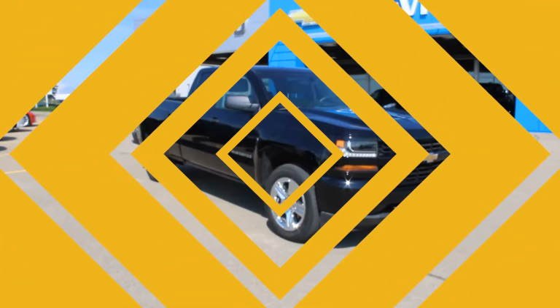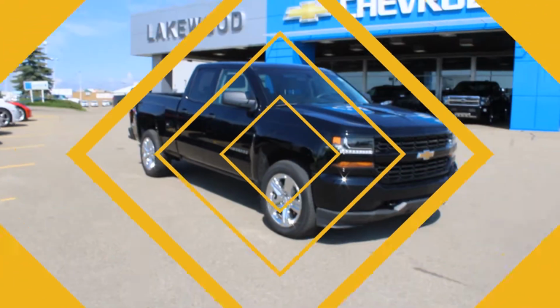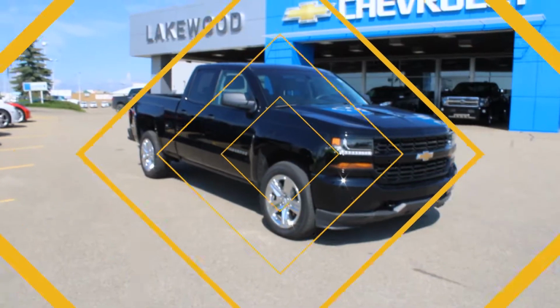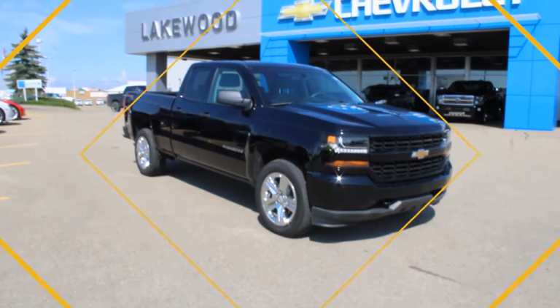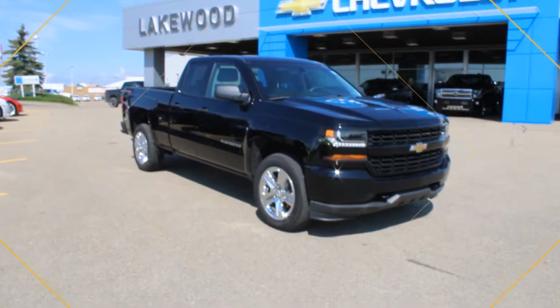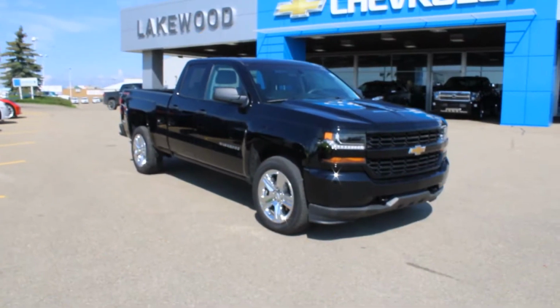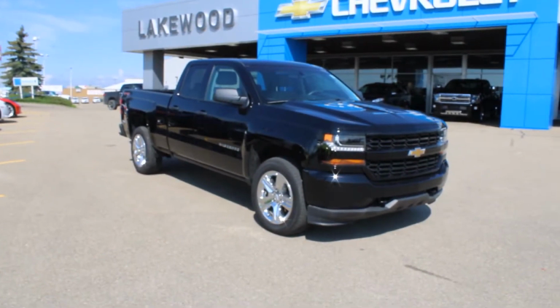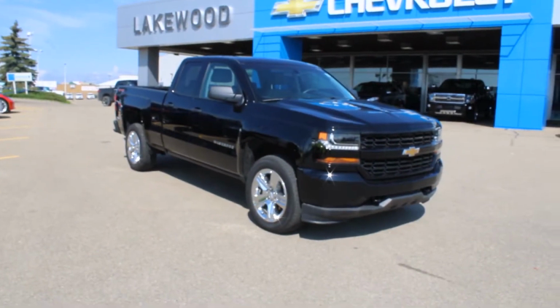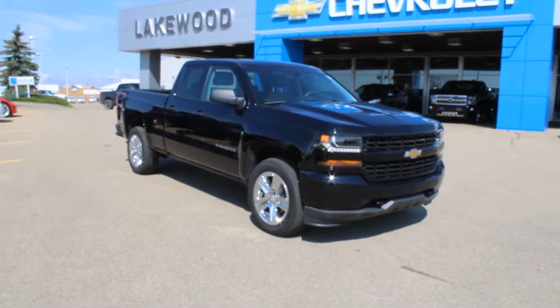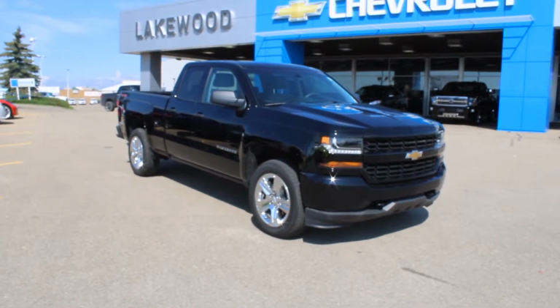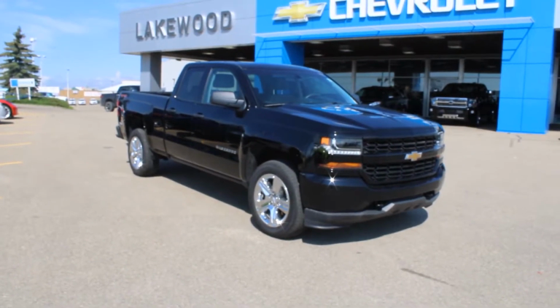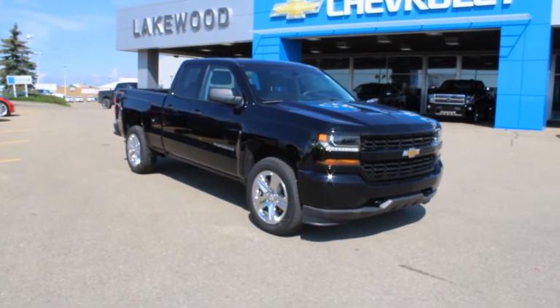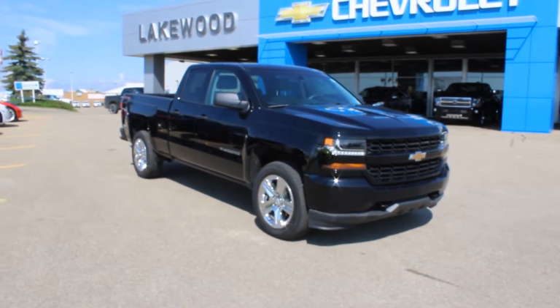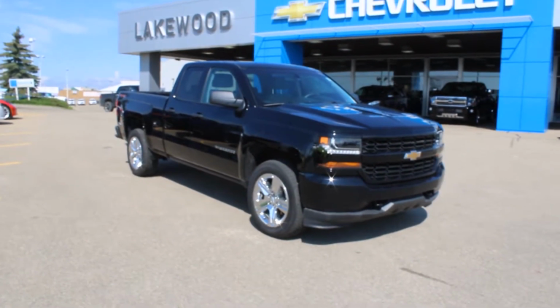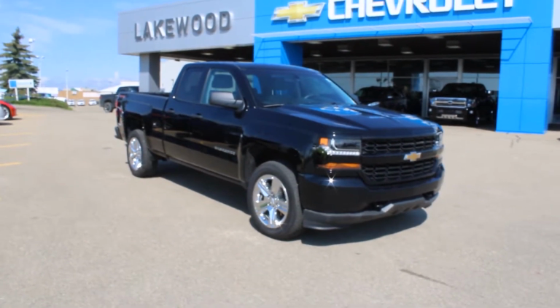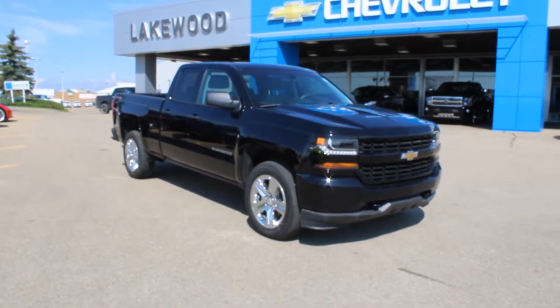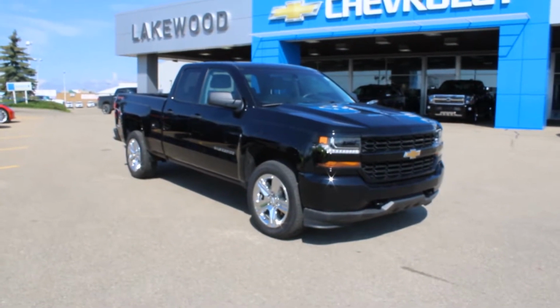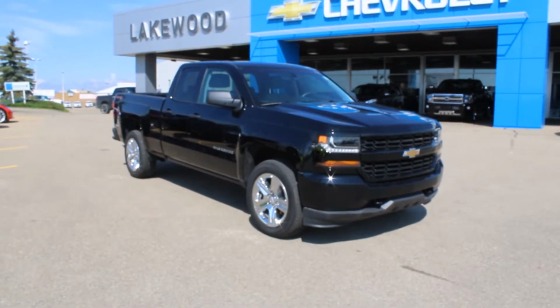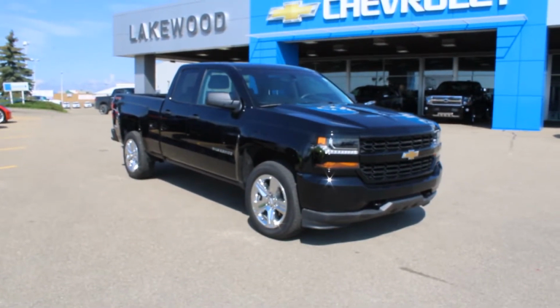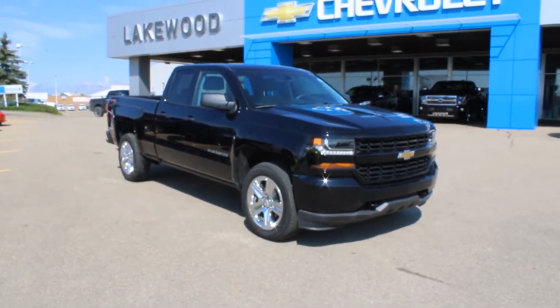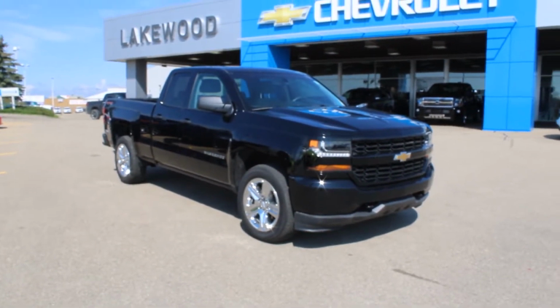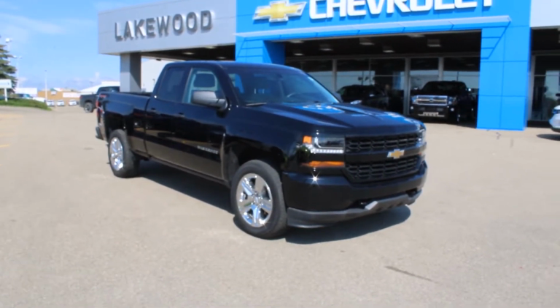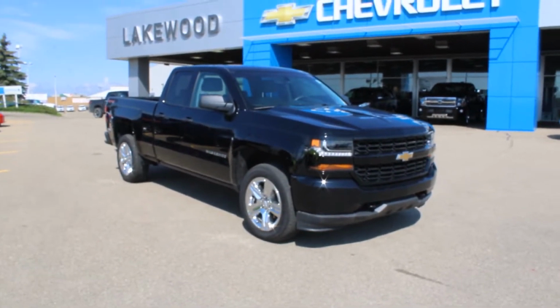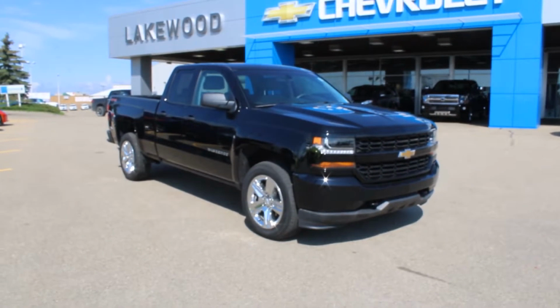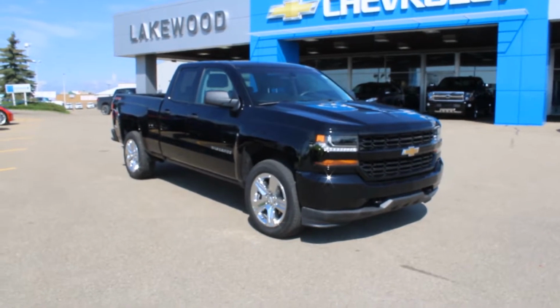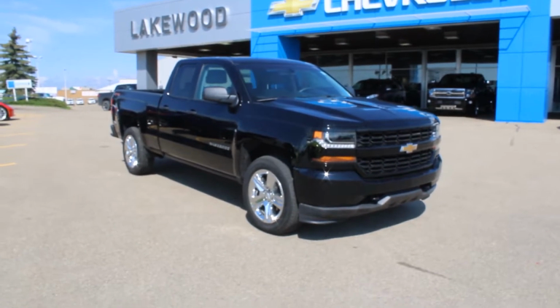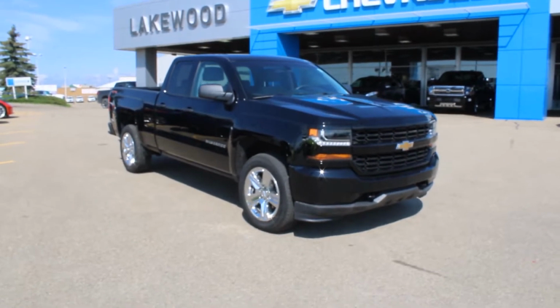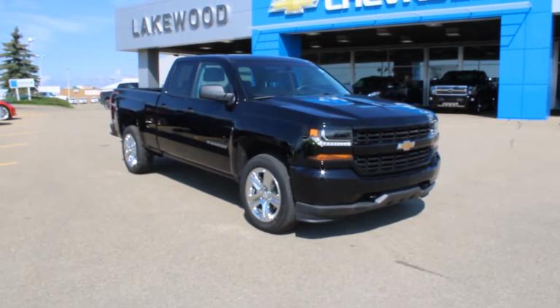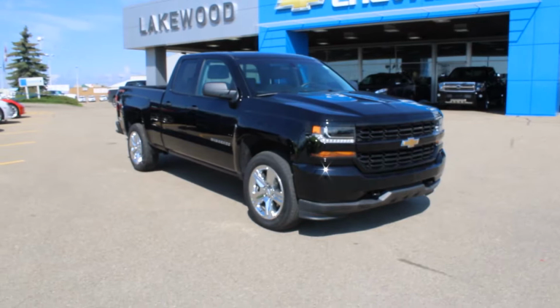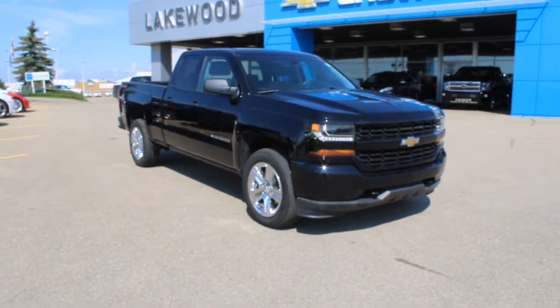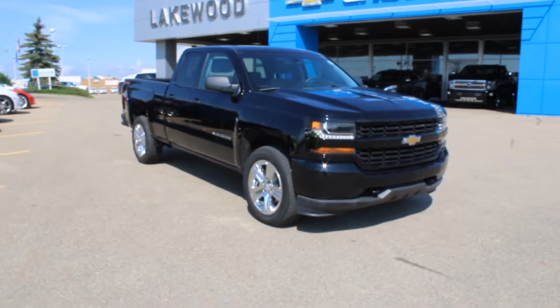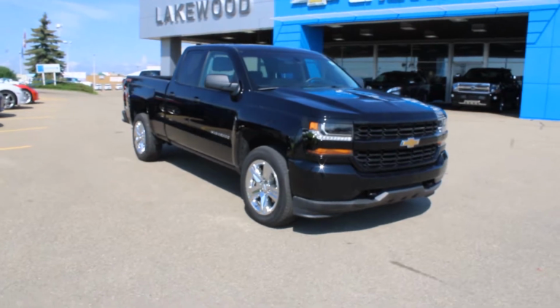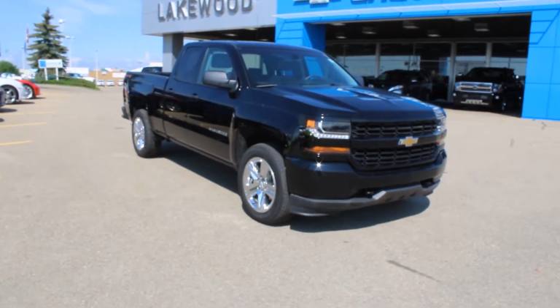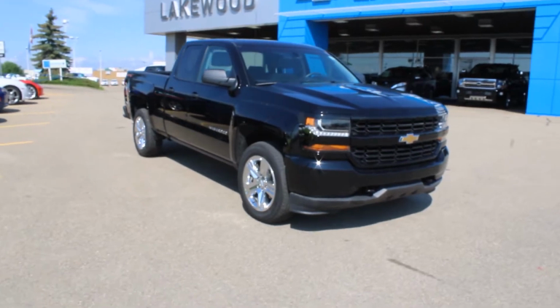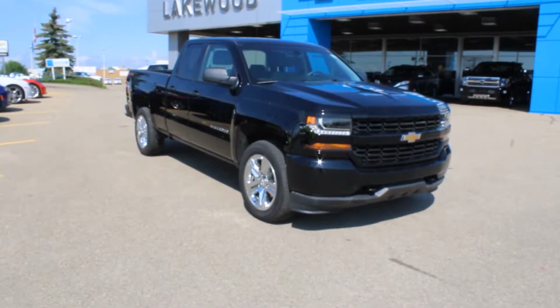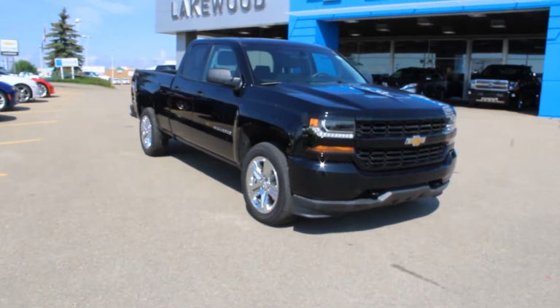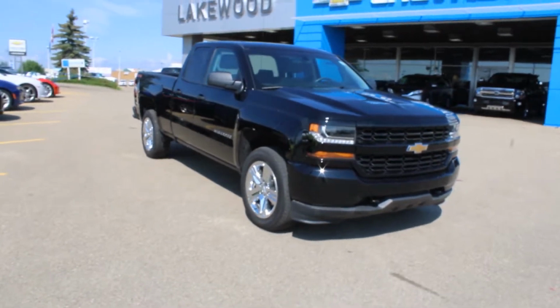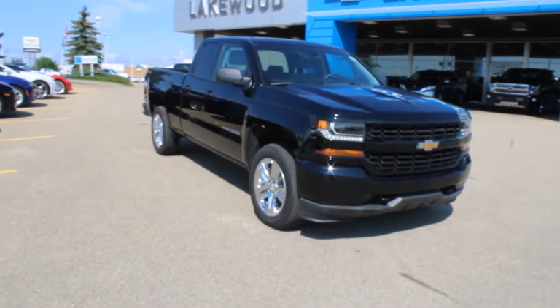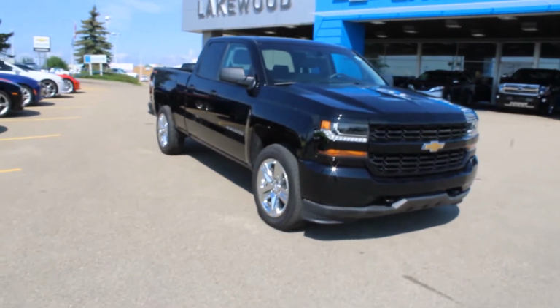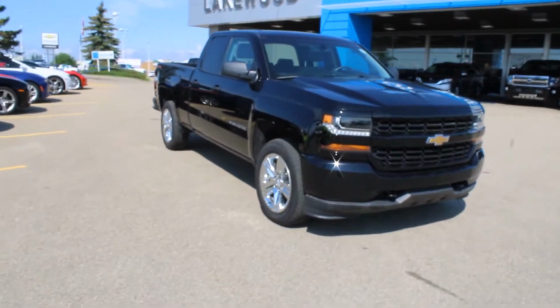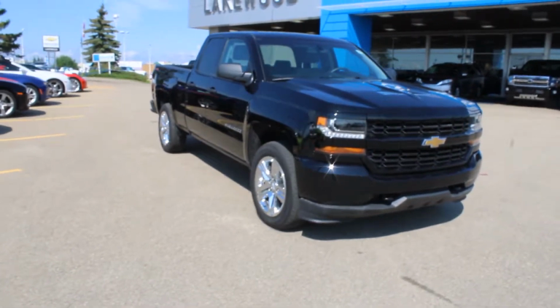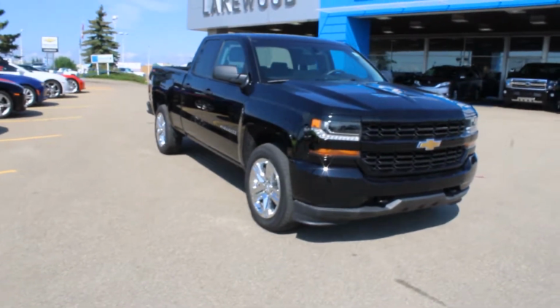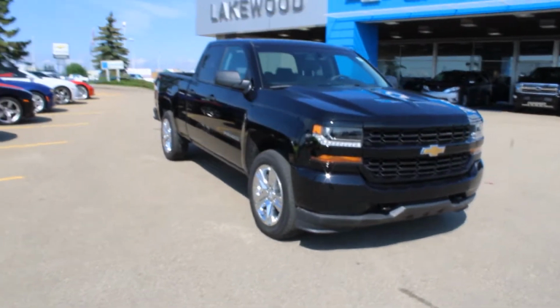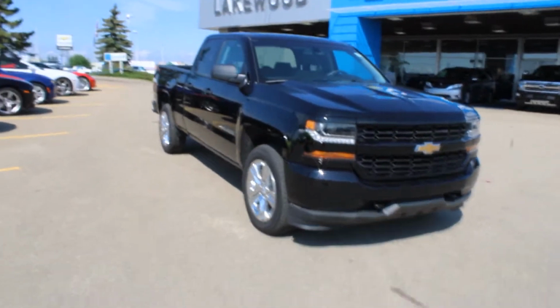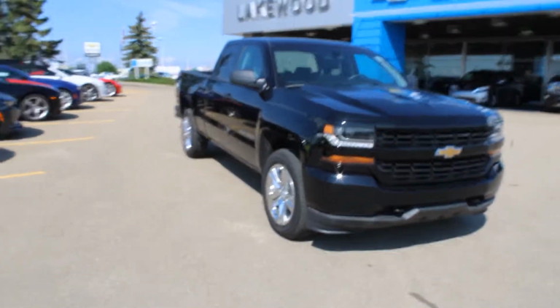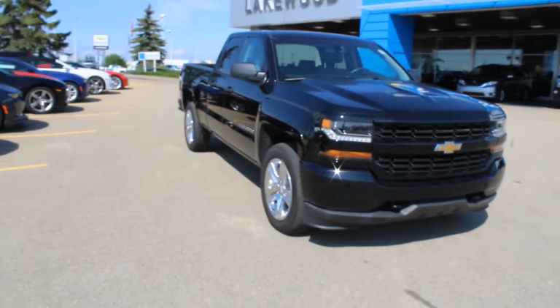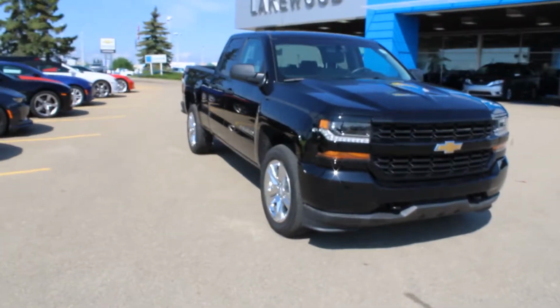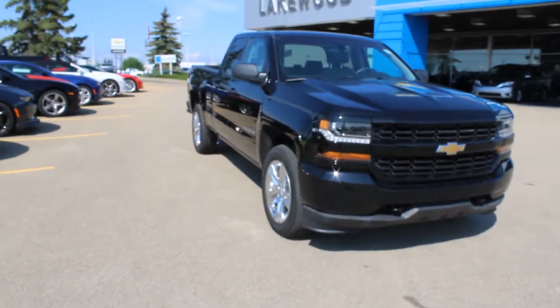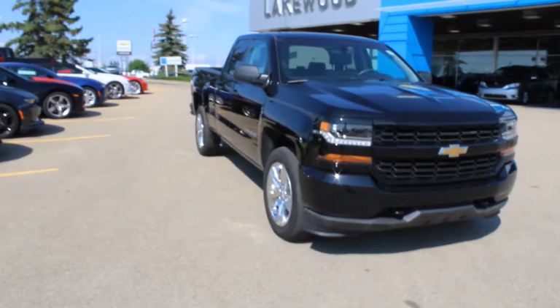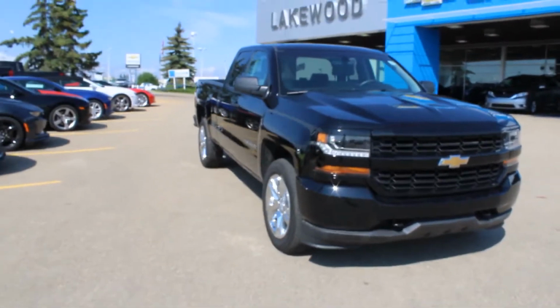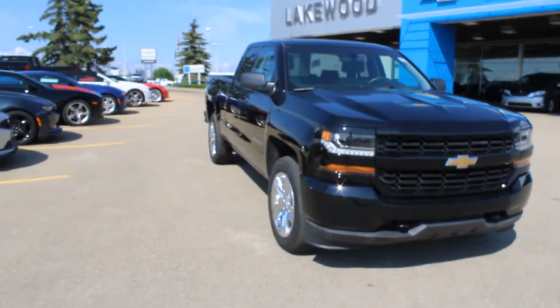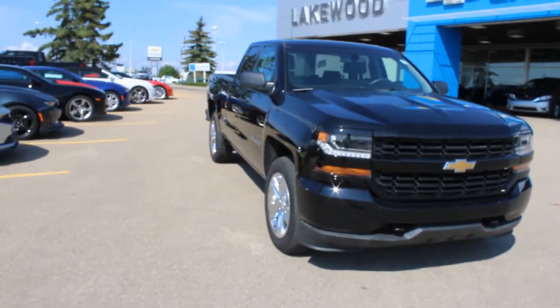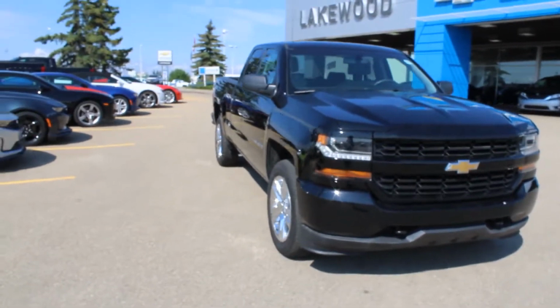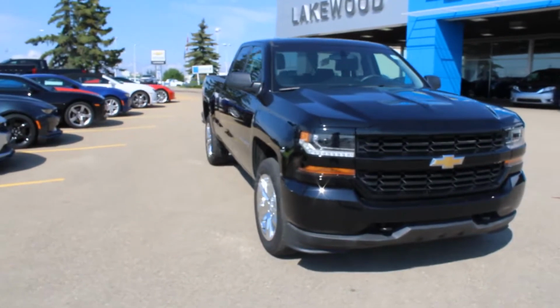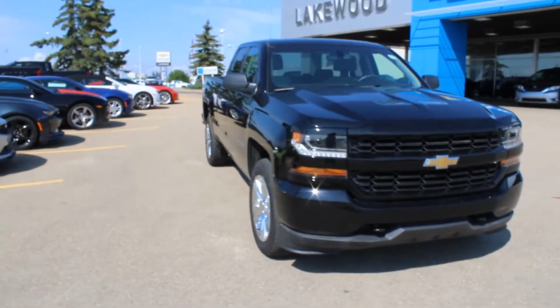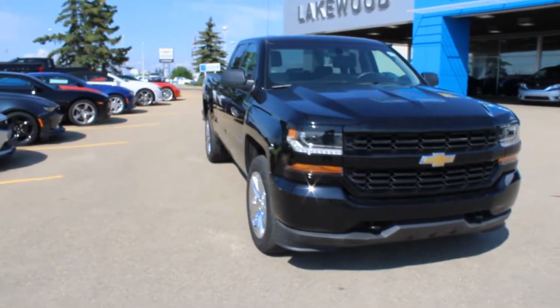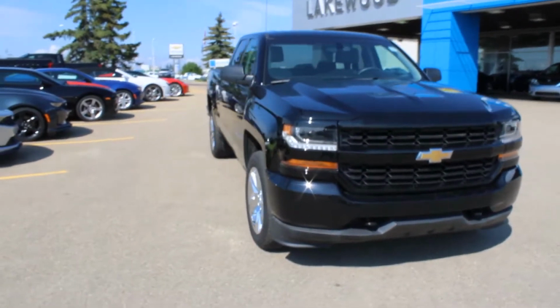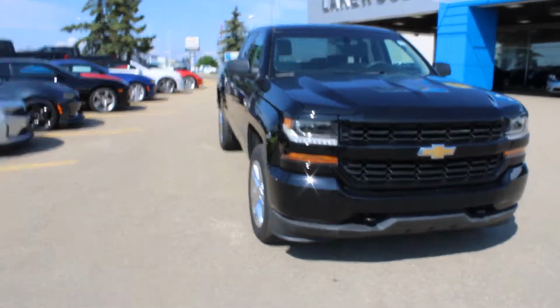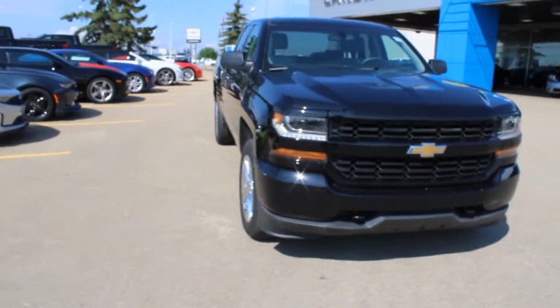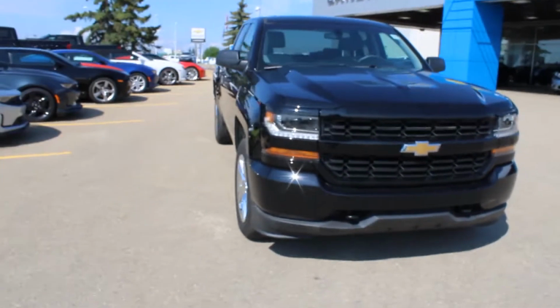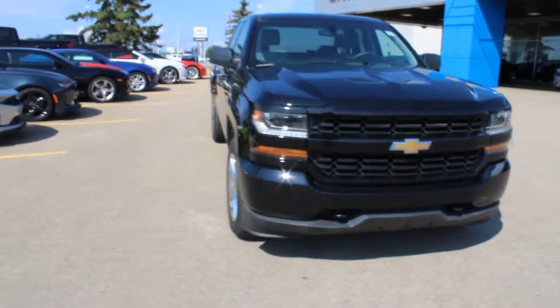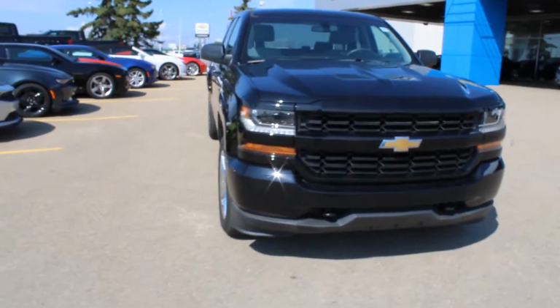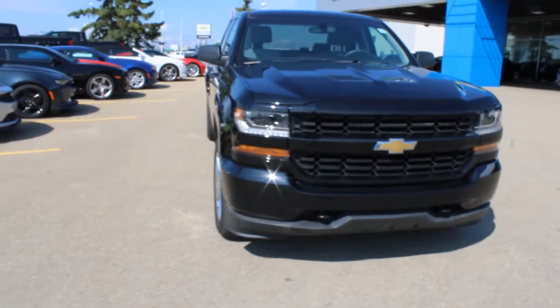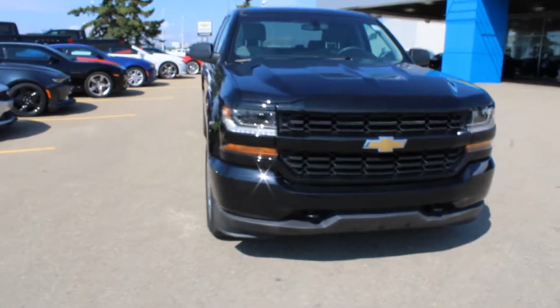Hello and welcome to Lakewood Chevrolet. My name is Brett and this is a certified pre-owned 2017 custom Silverado 1500.